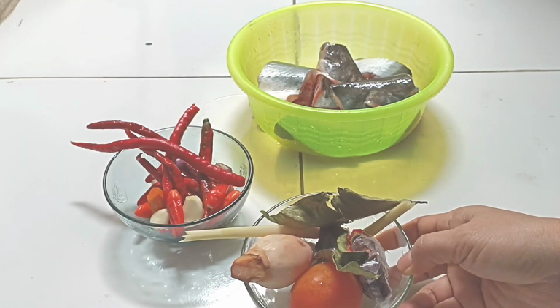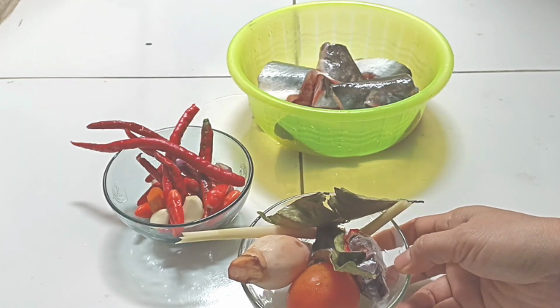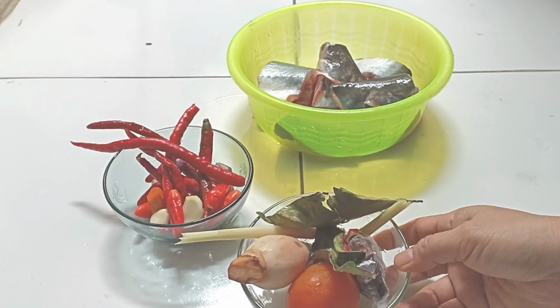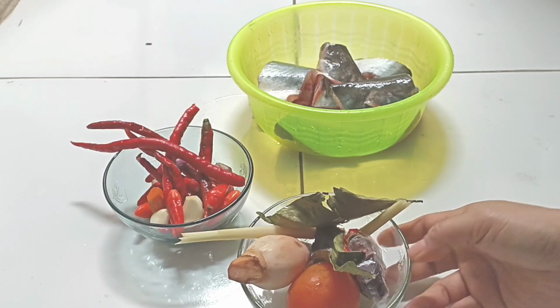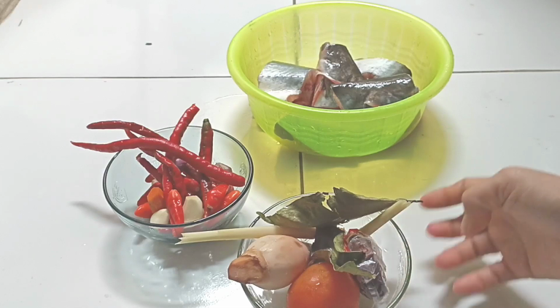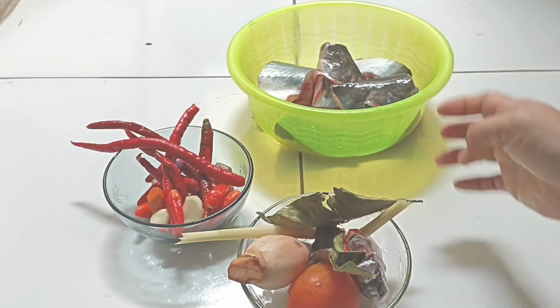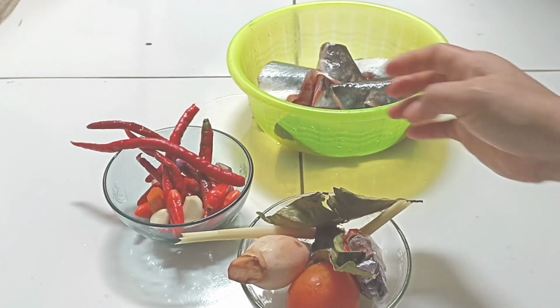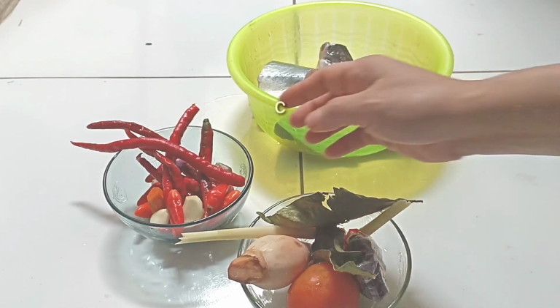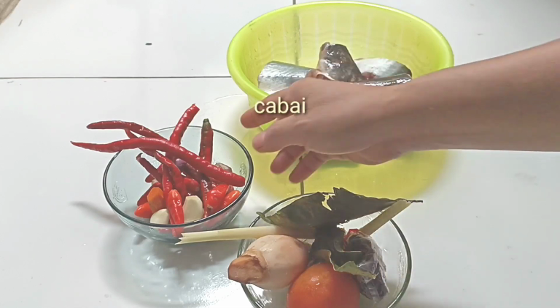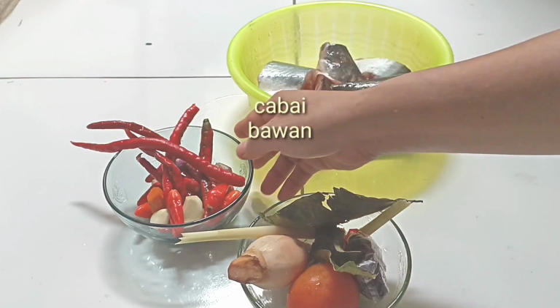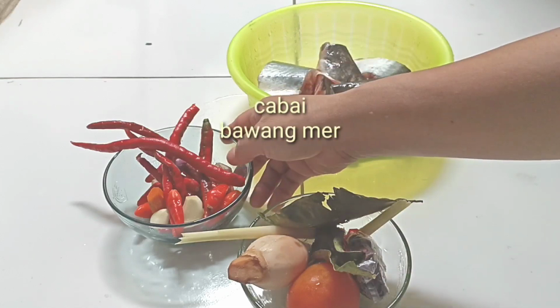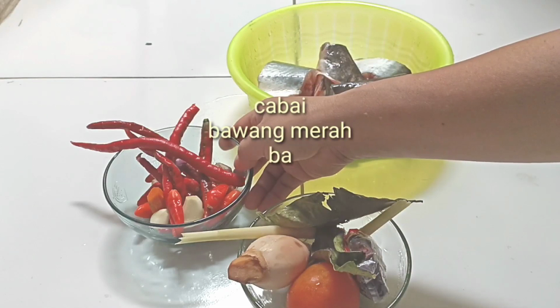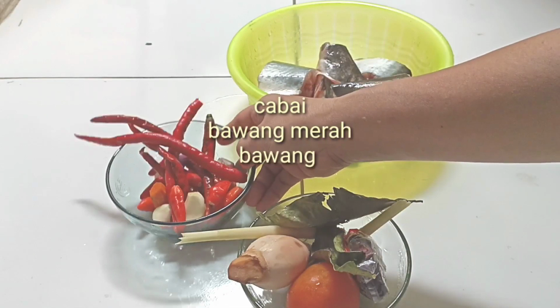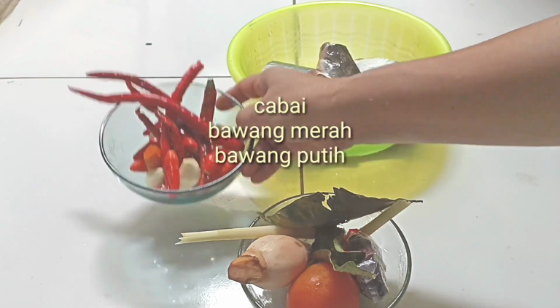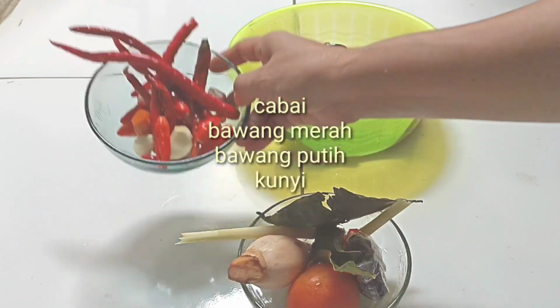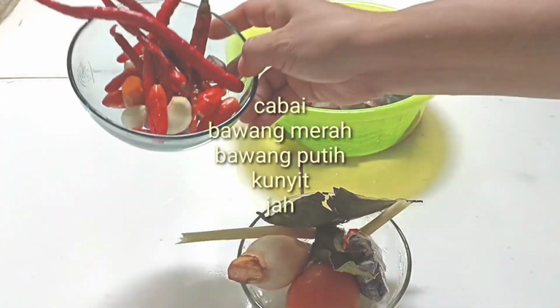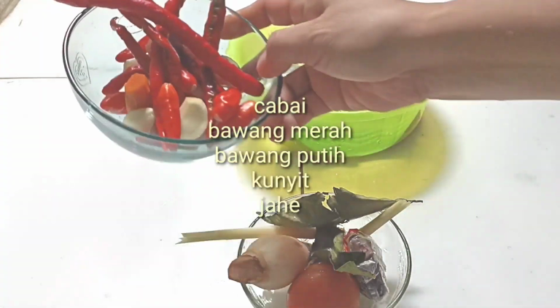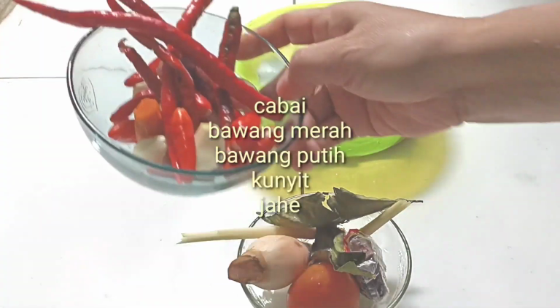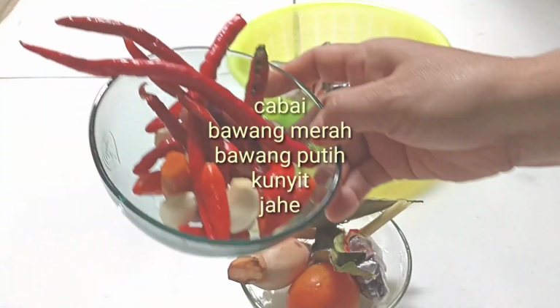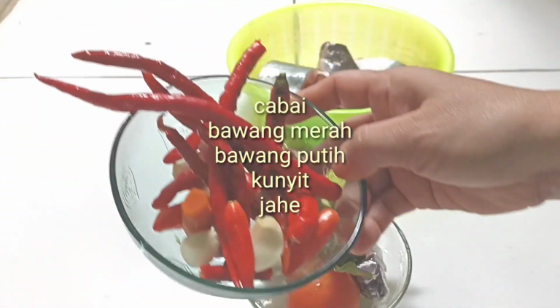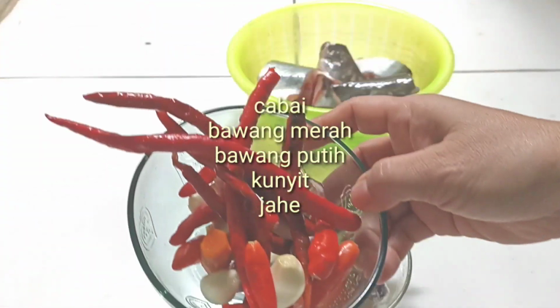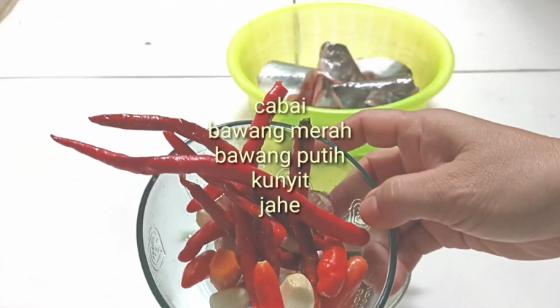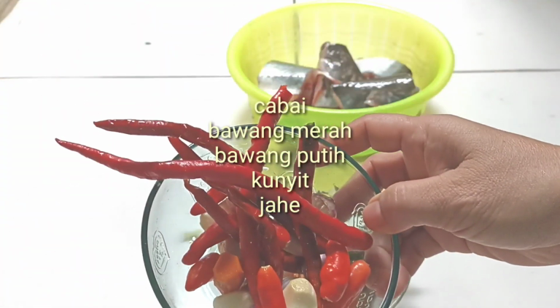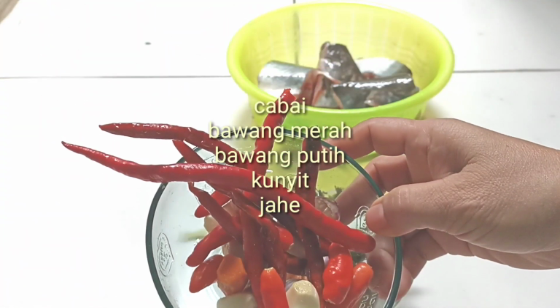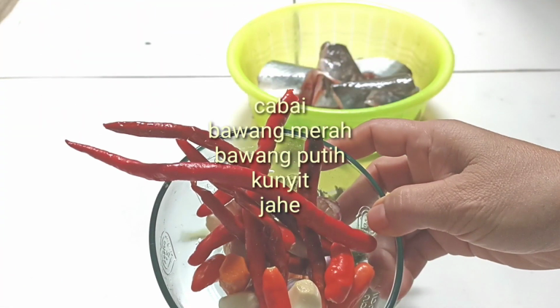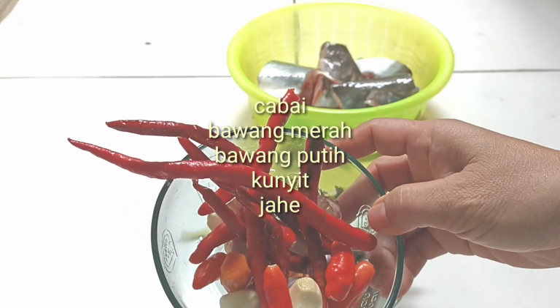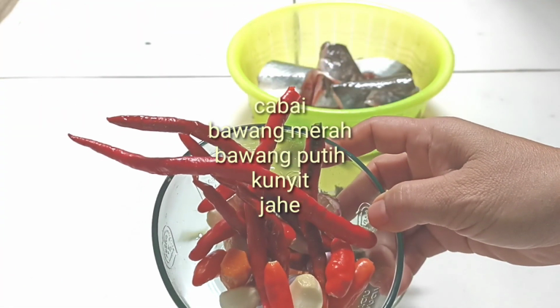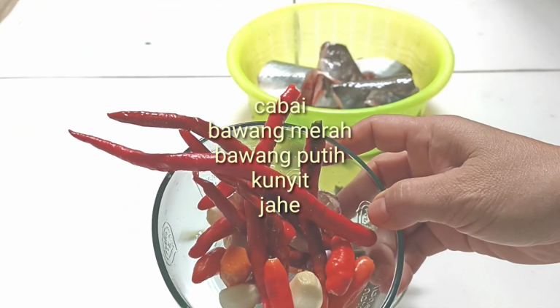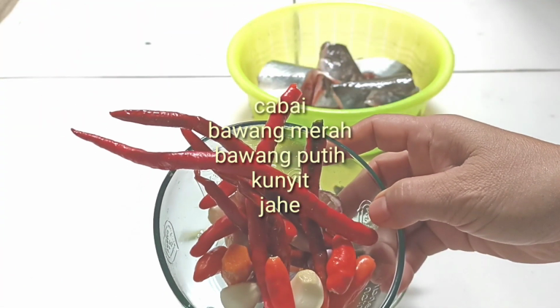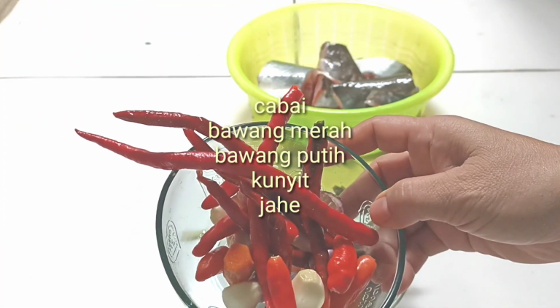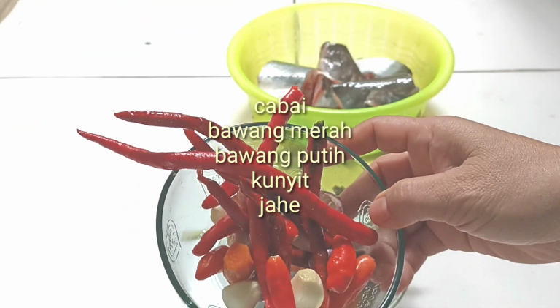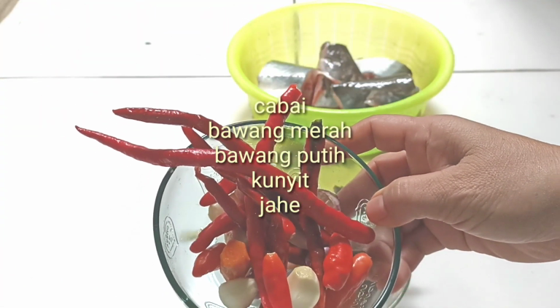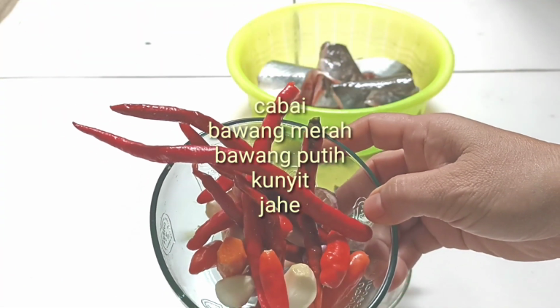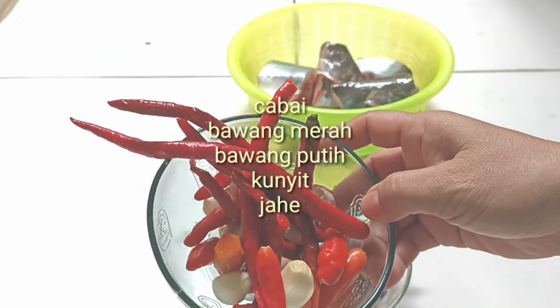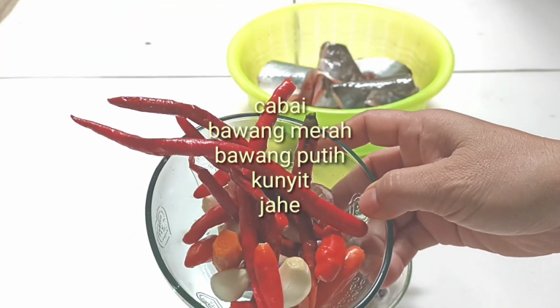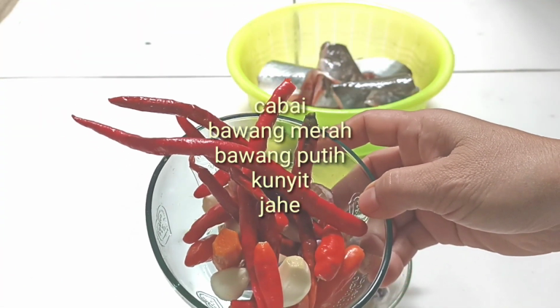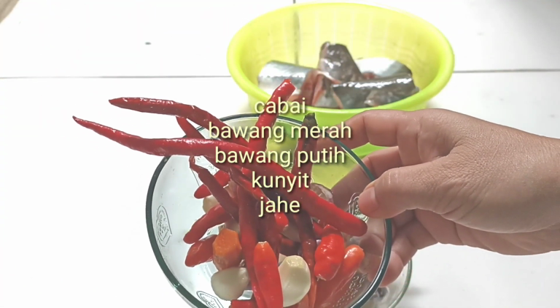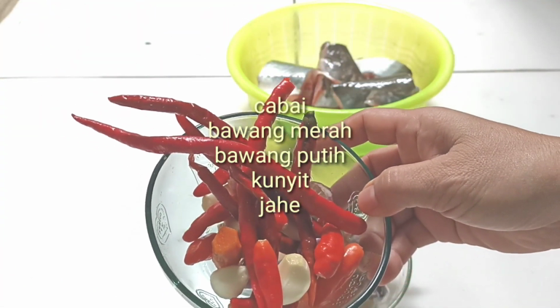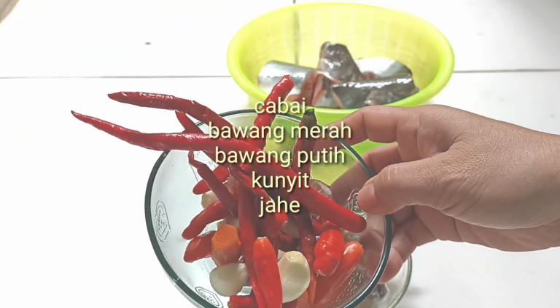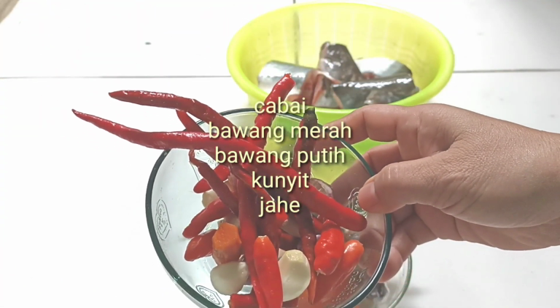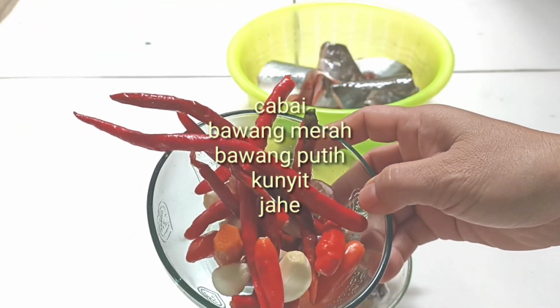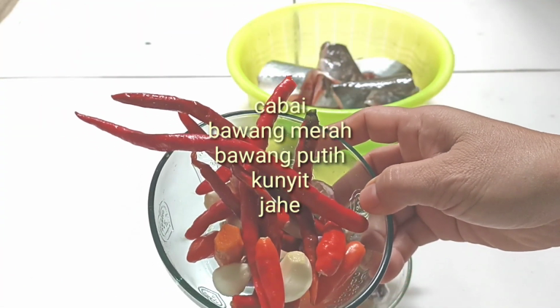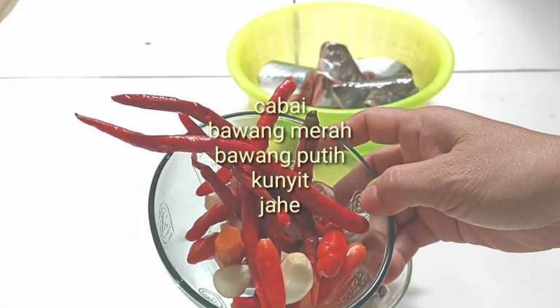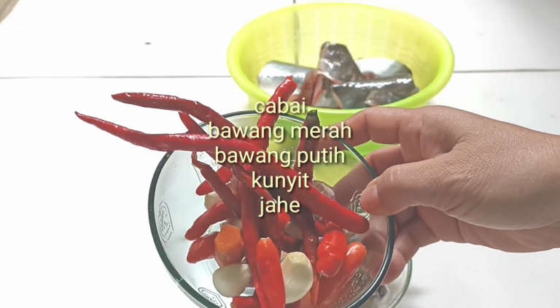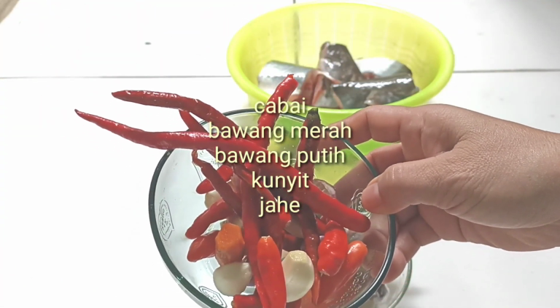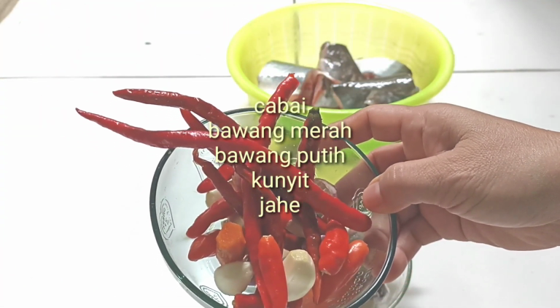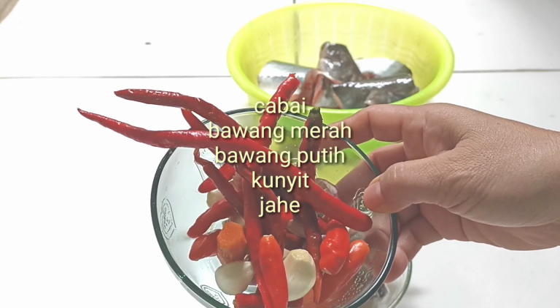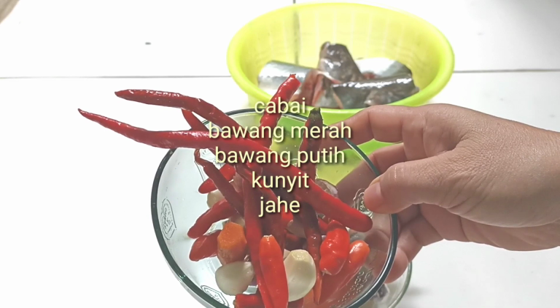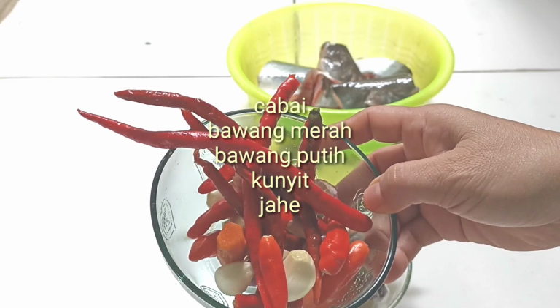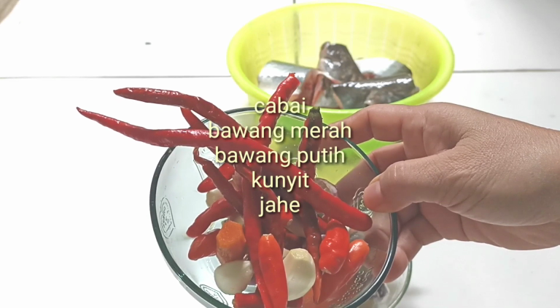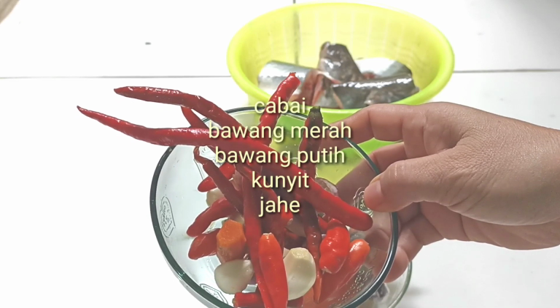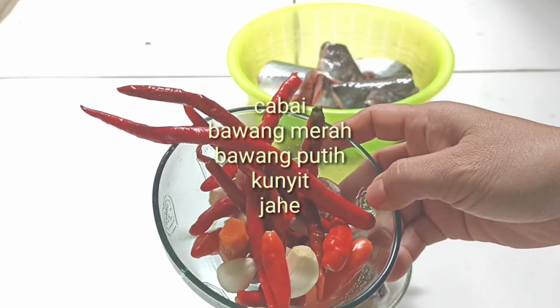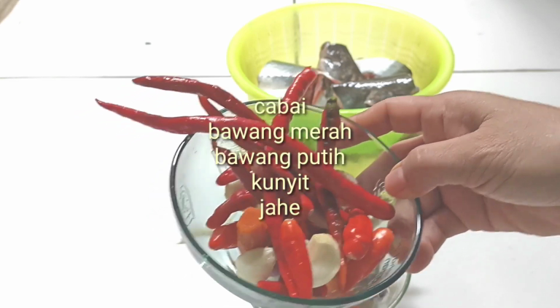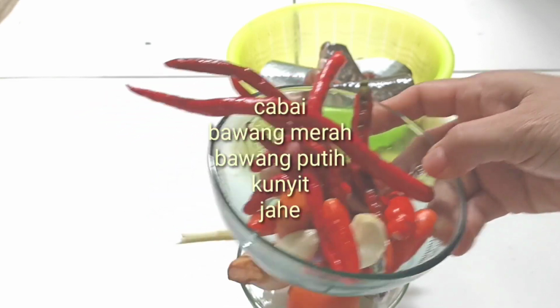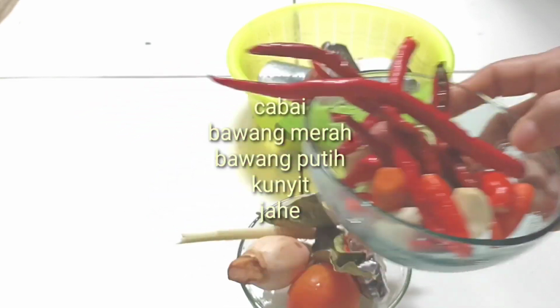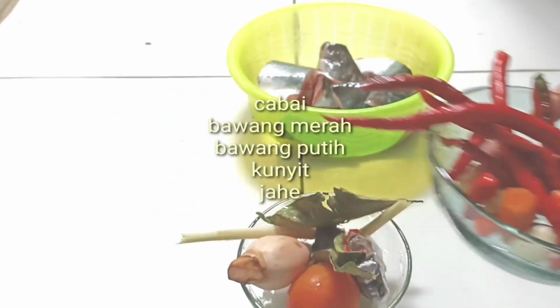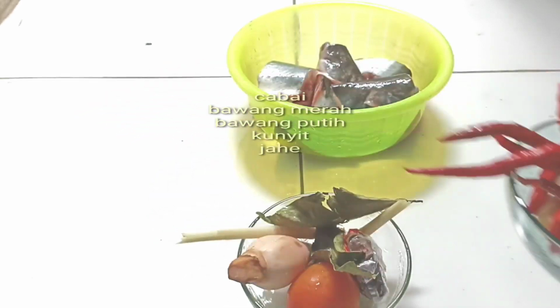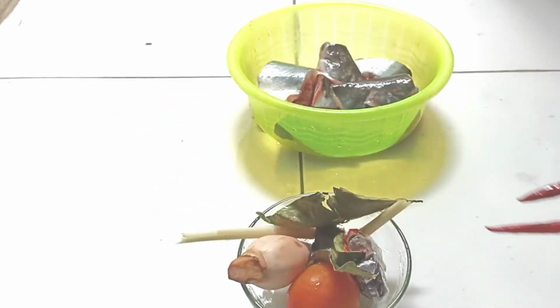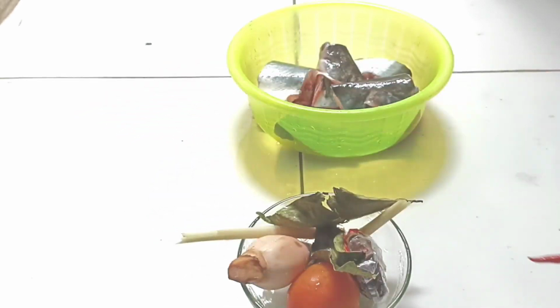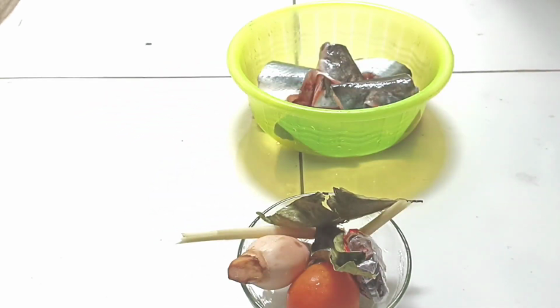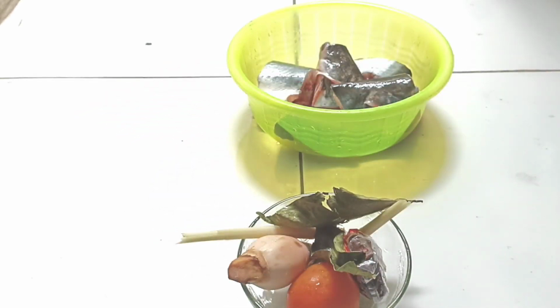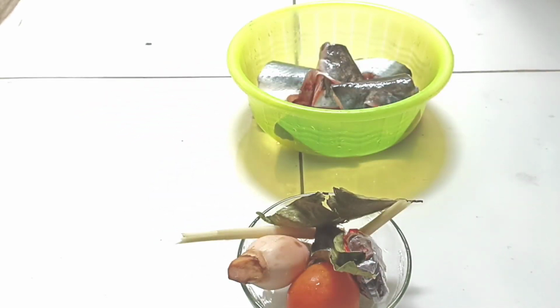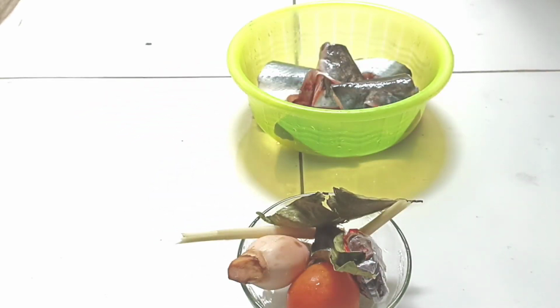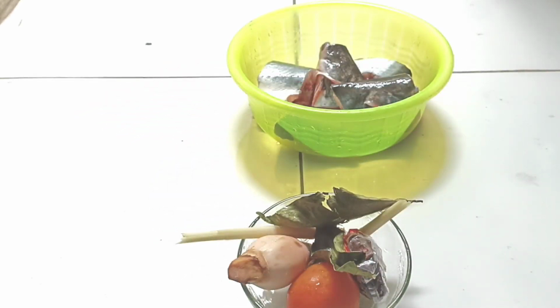Dan tomat. Untuk bumbu halusnya ada cabai, bawang merah, bawang putih, kunyit, jahe, dan ini nanti saya blender.